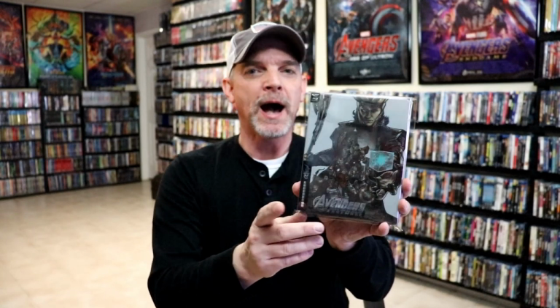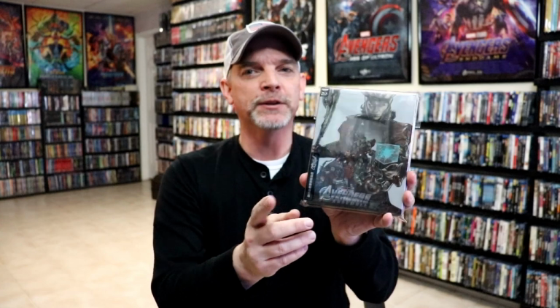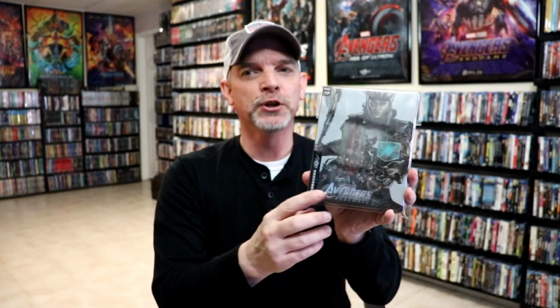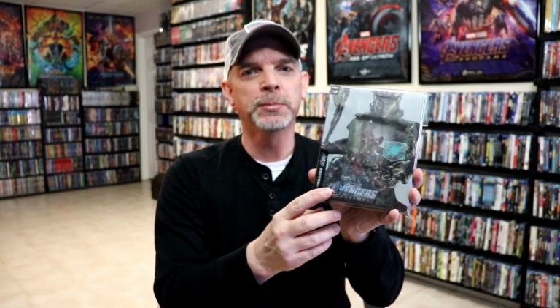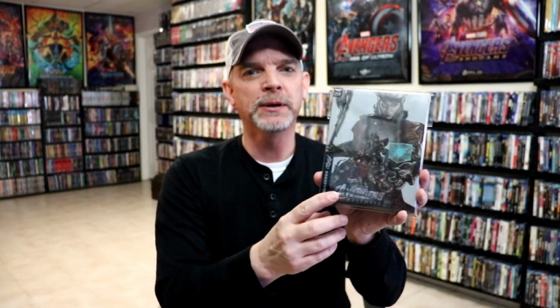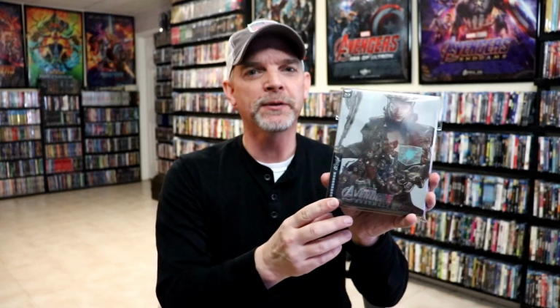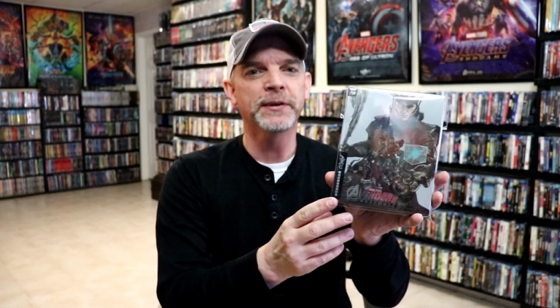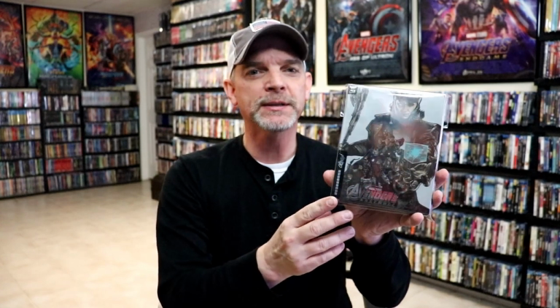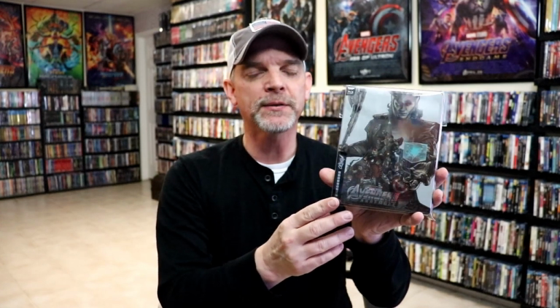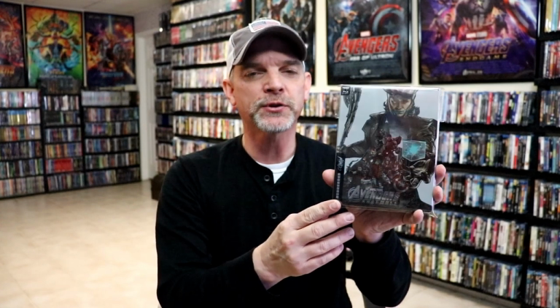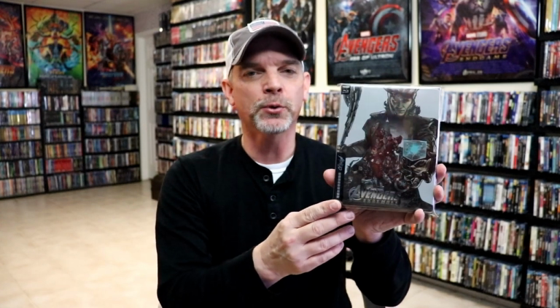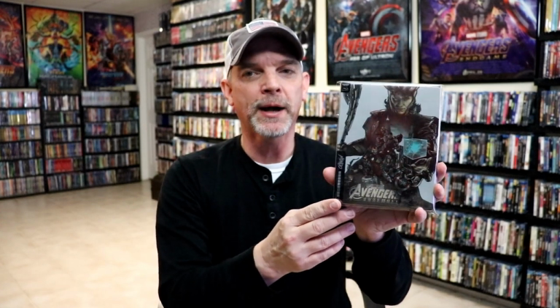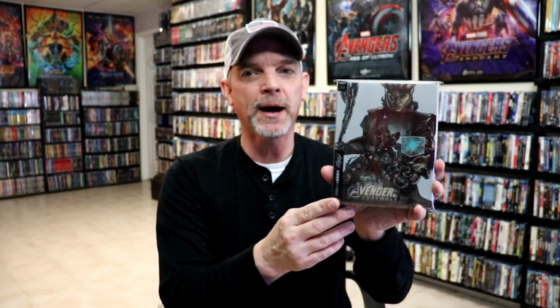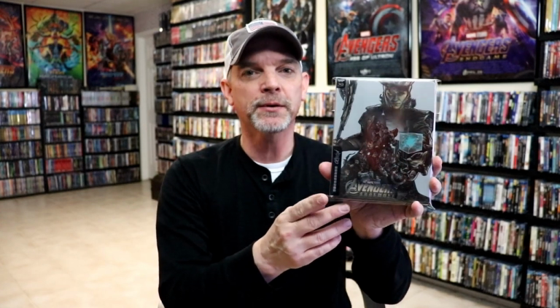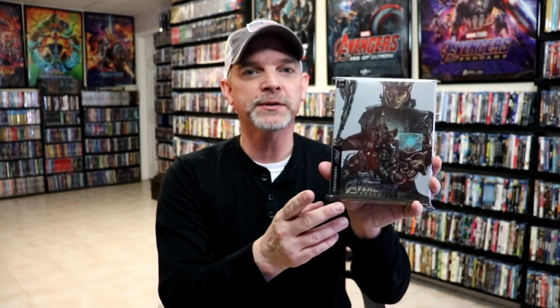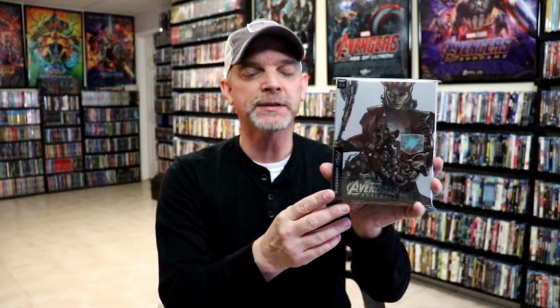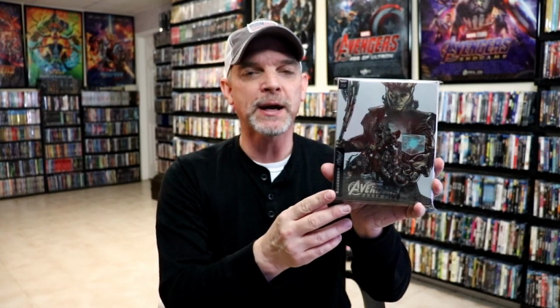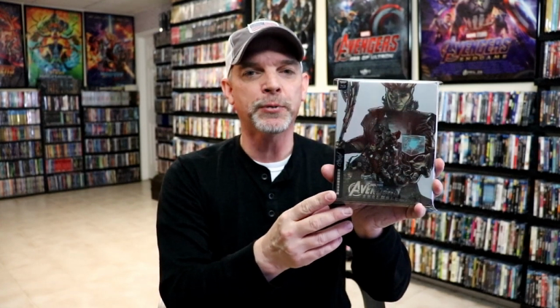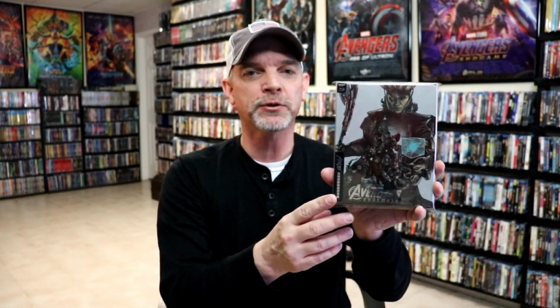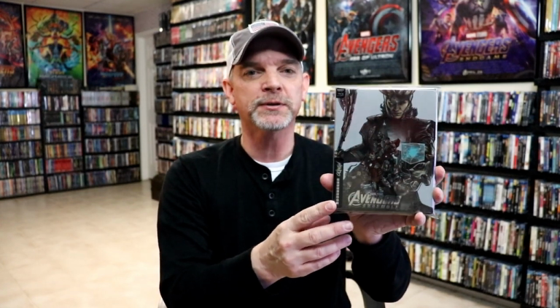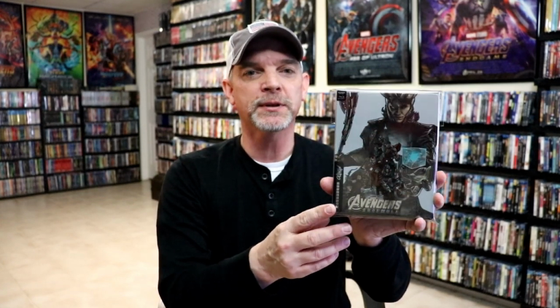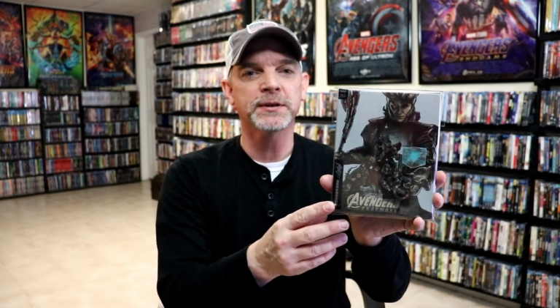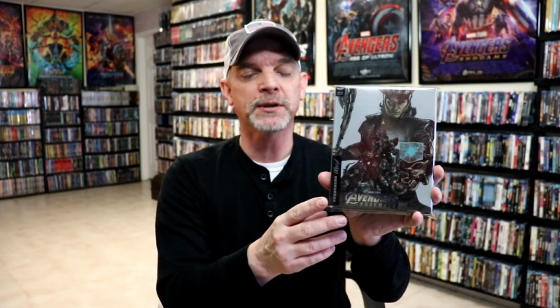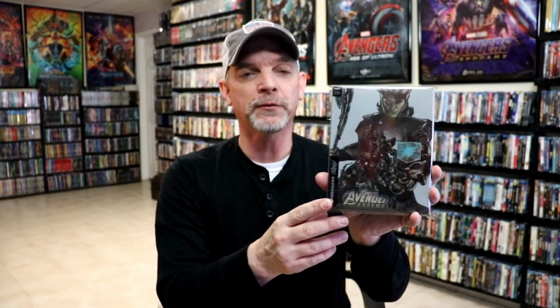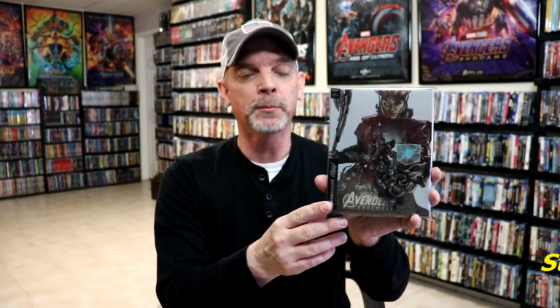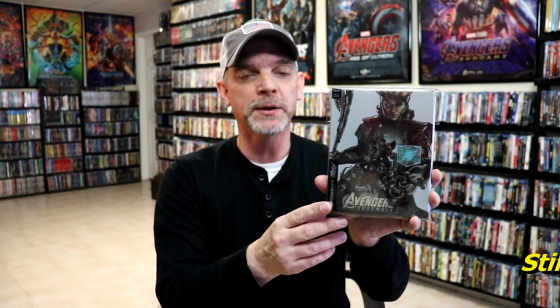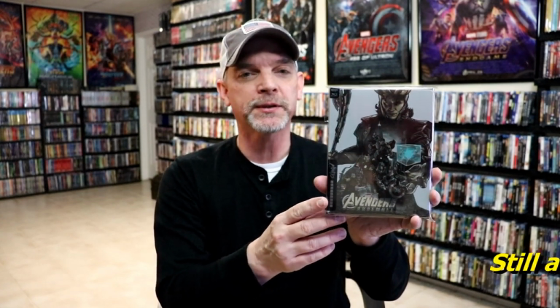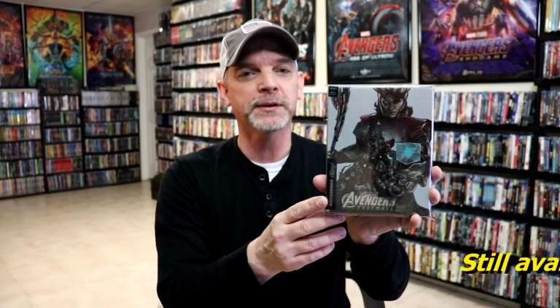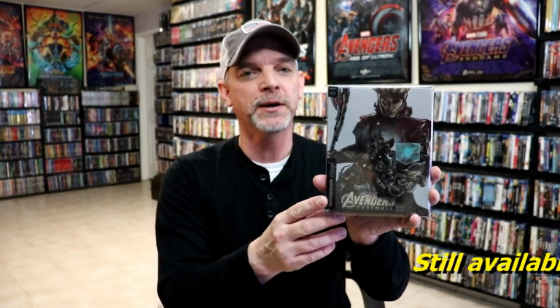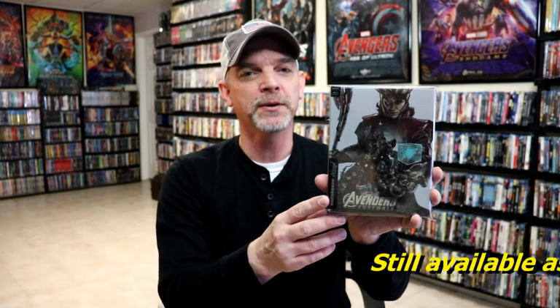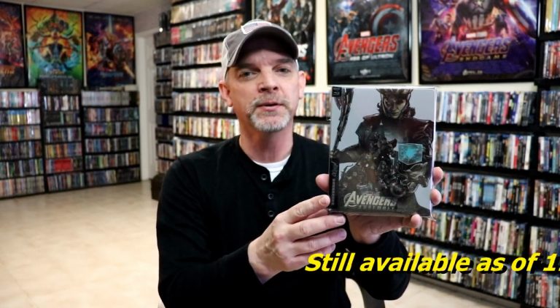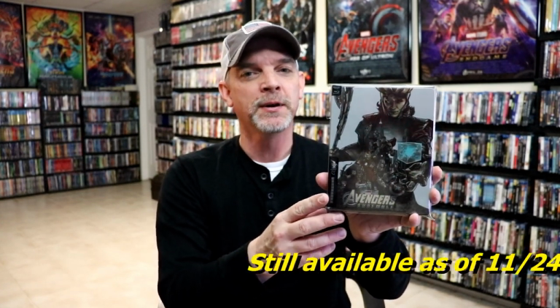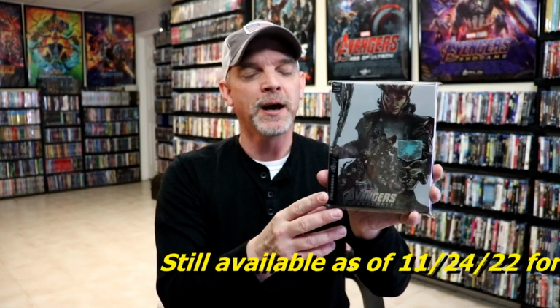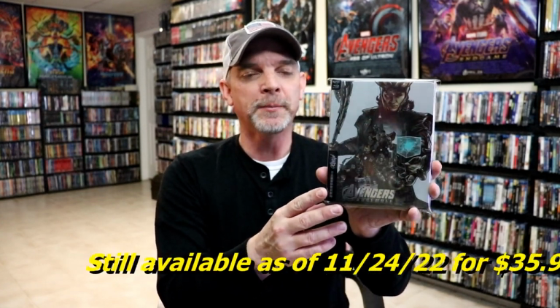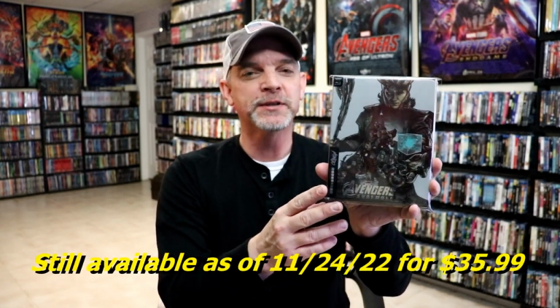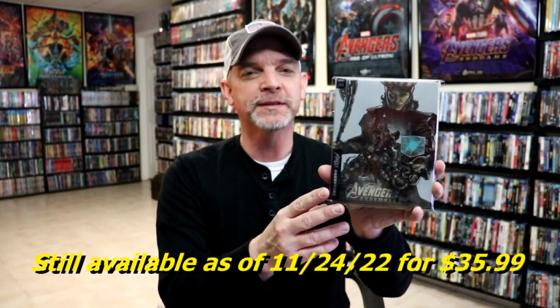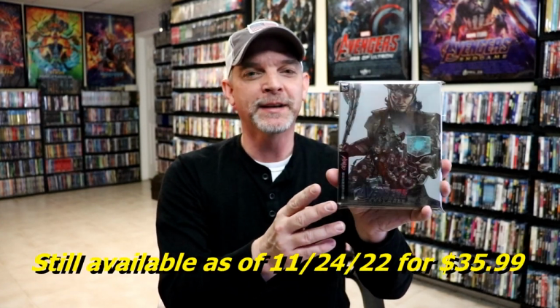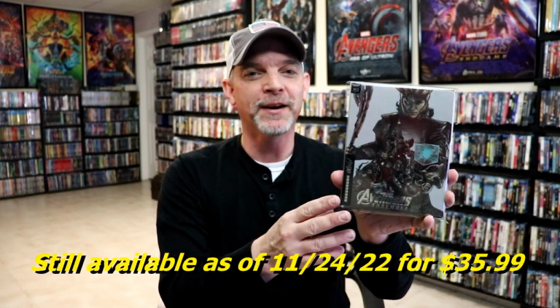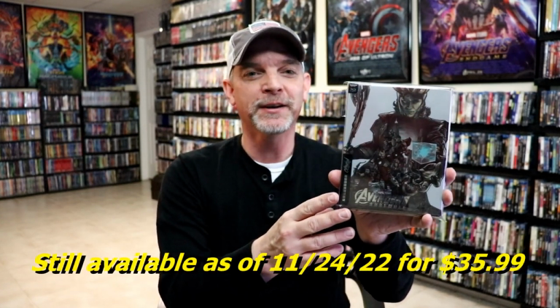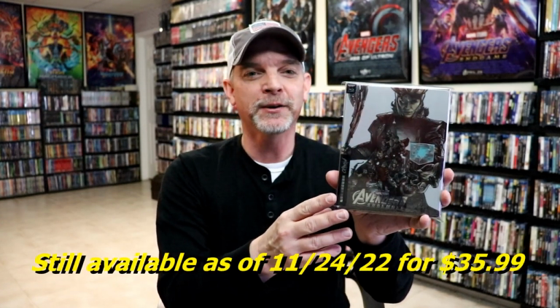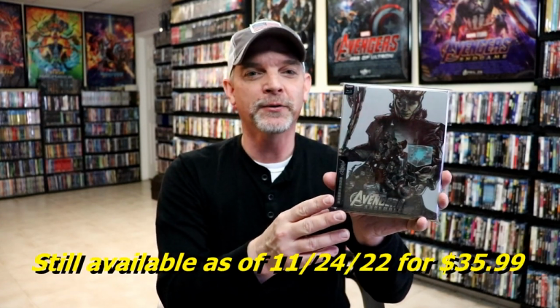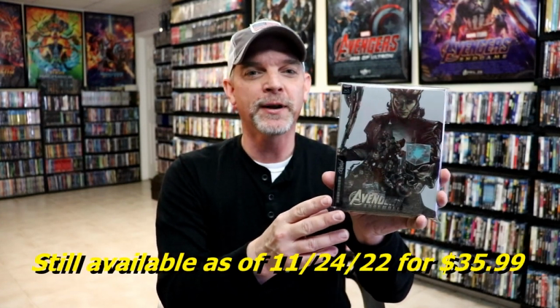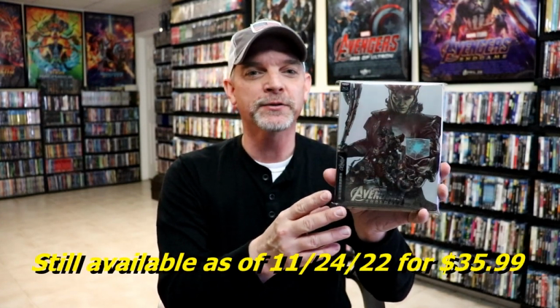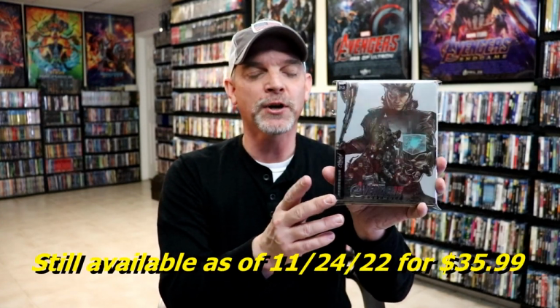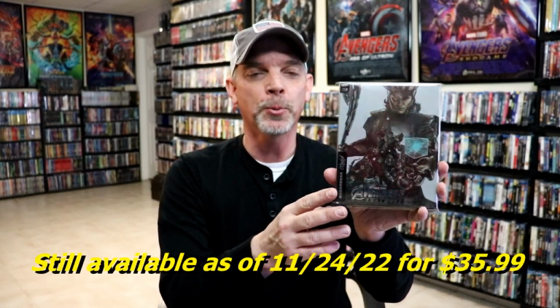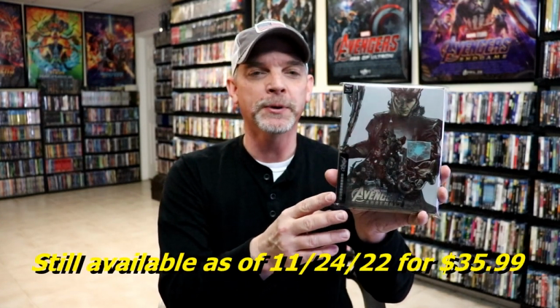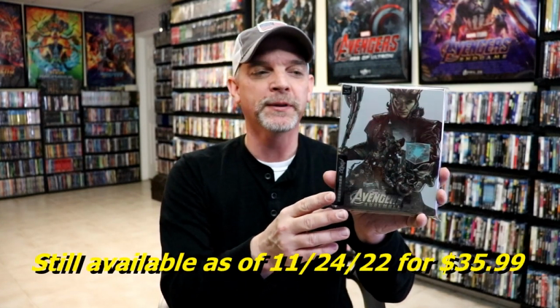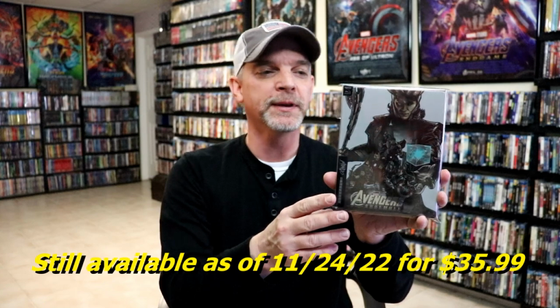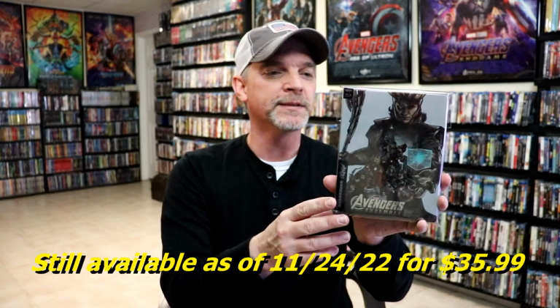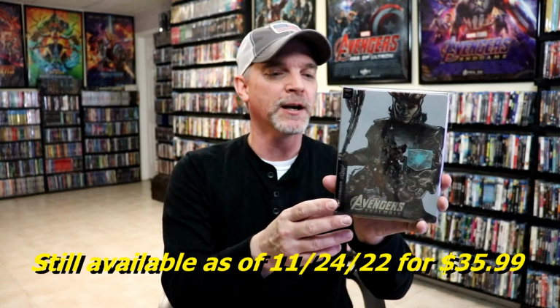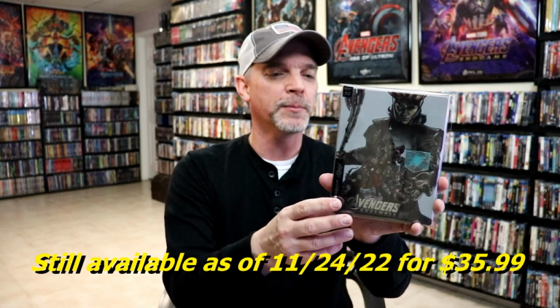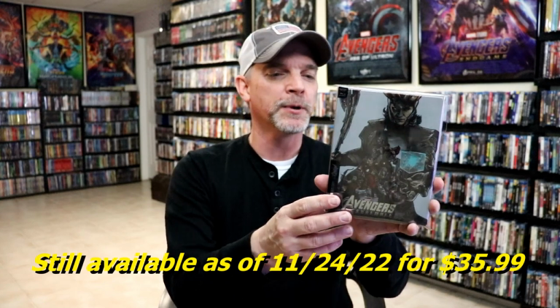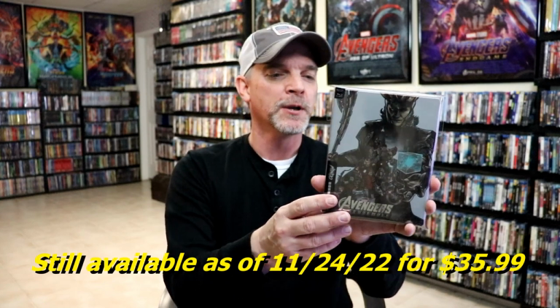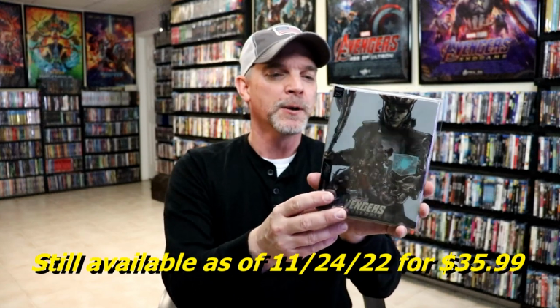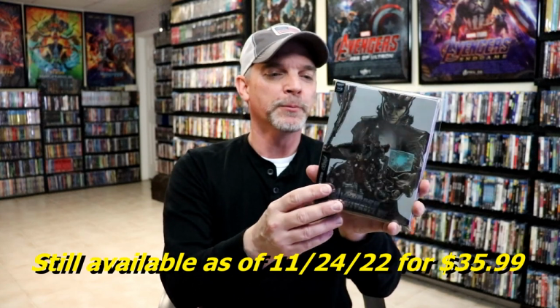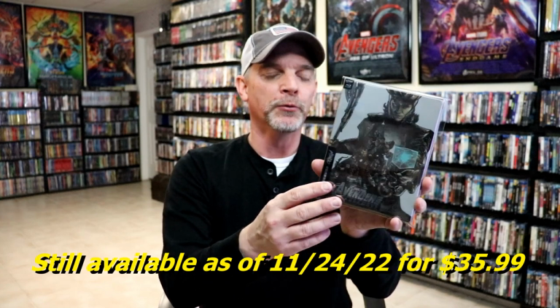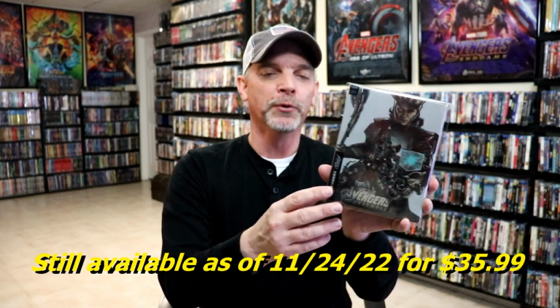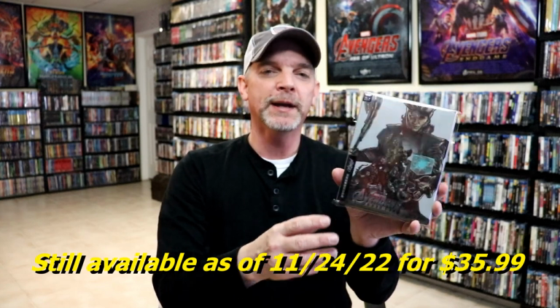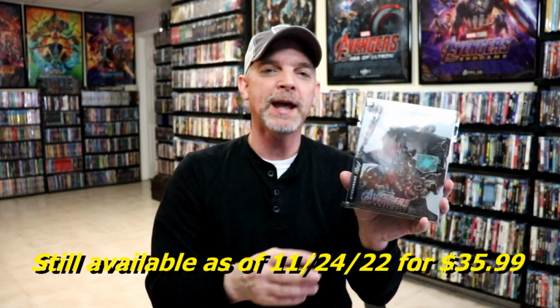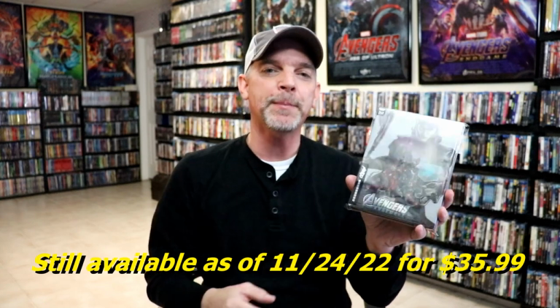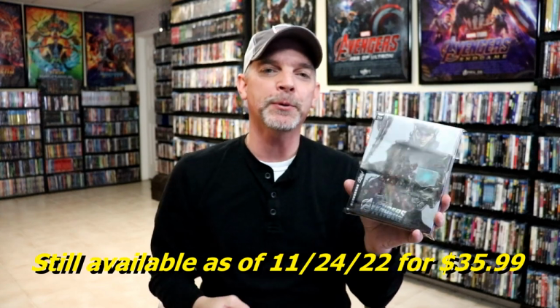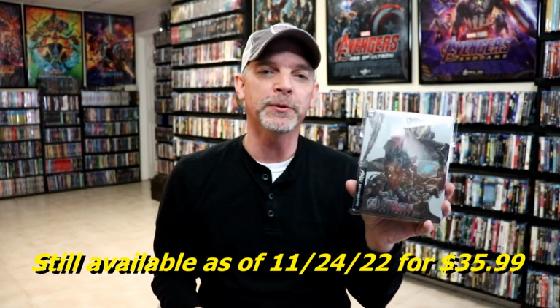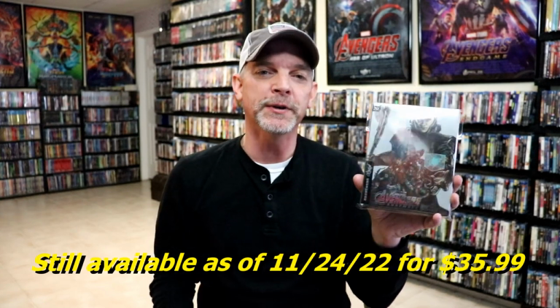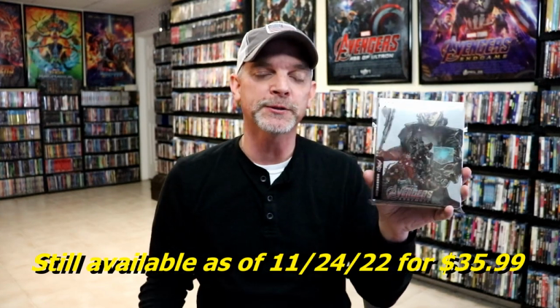I do believe that these have sold out. Since I purchased these several months ago, I'm just now getting around to opening these up. But really happy with this.